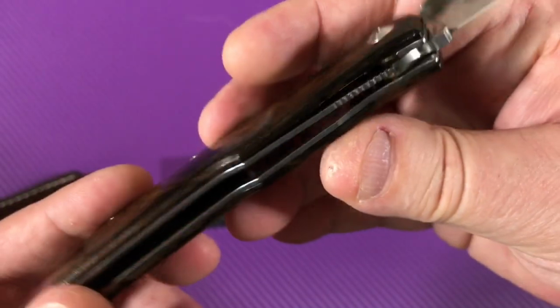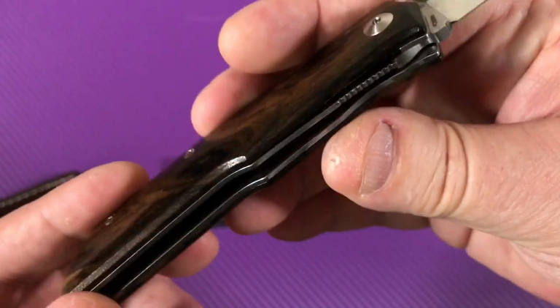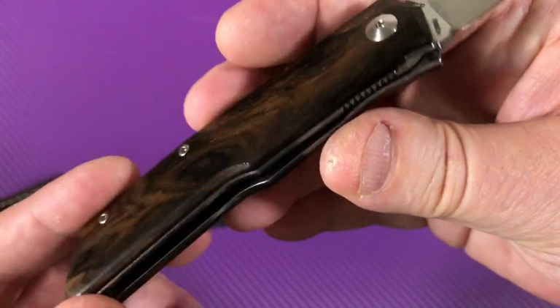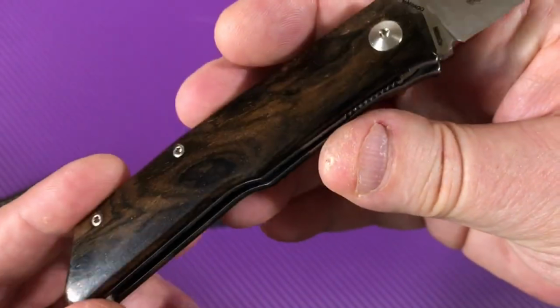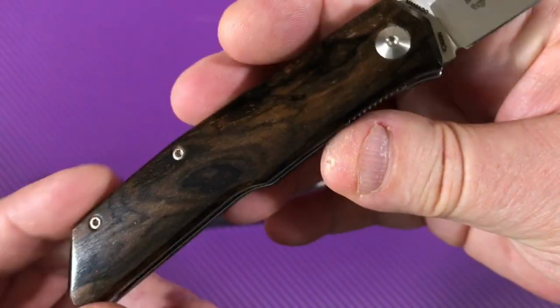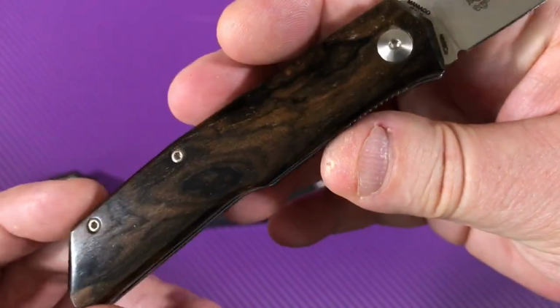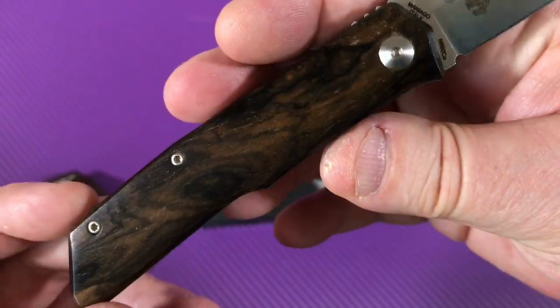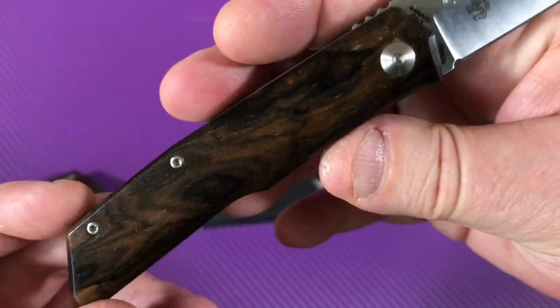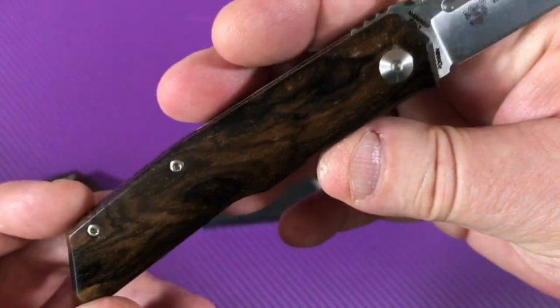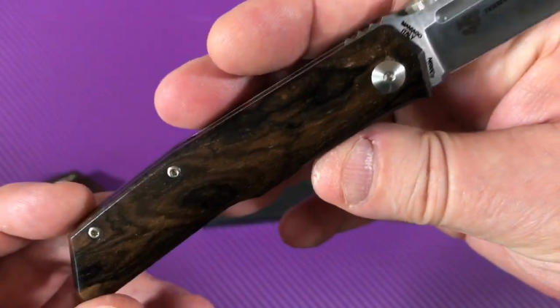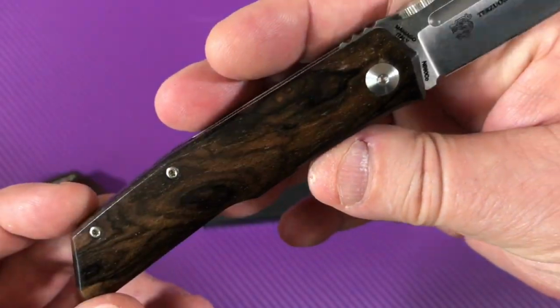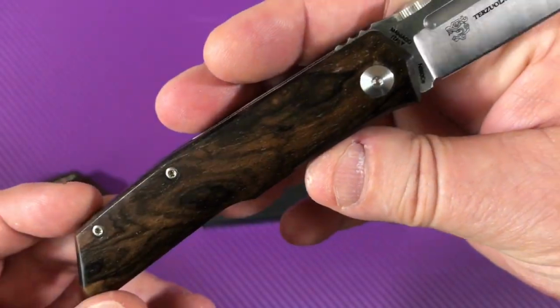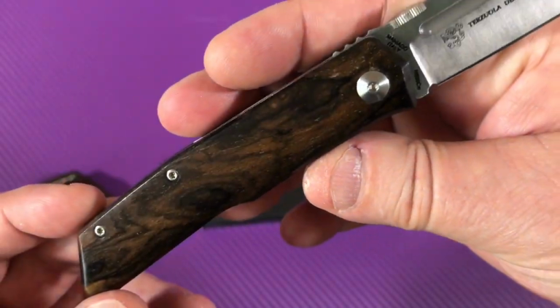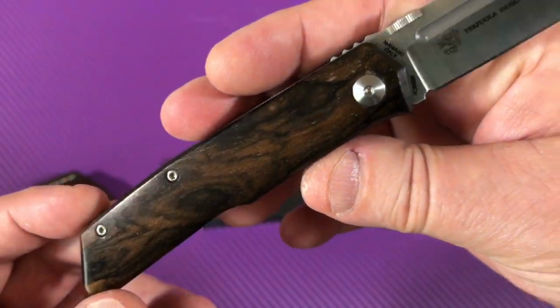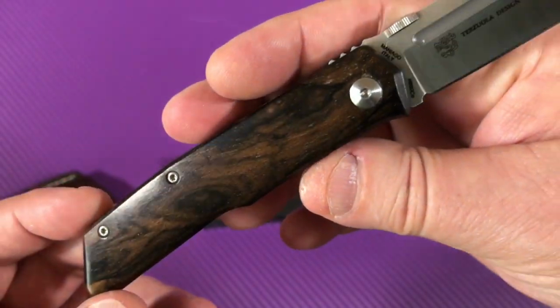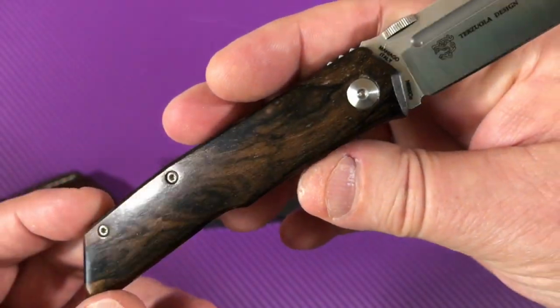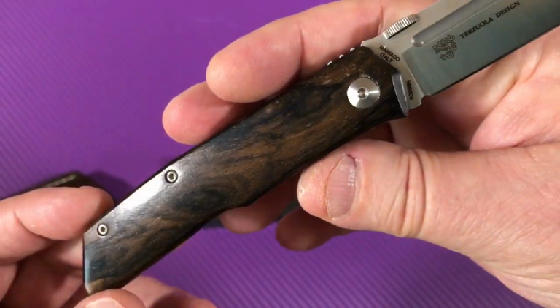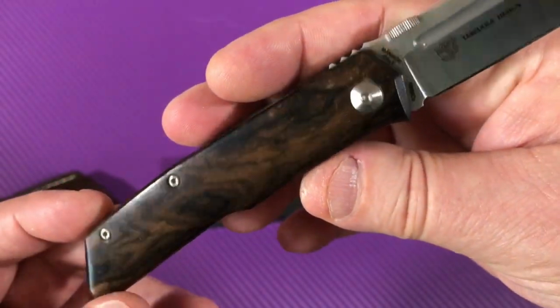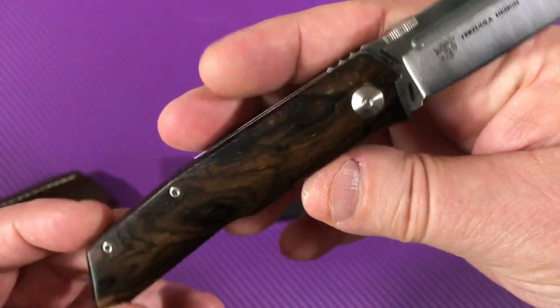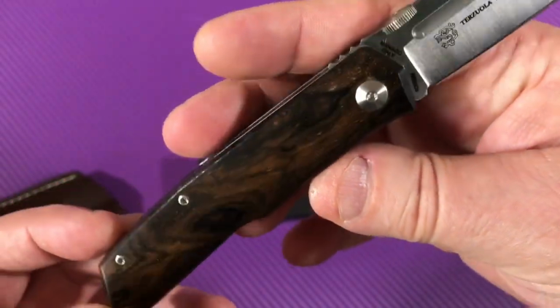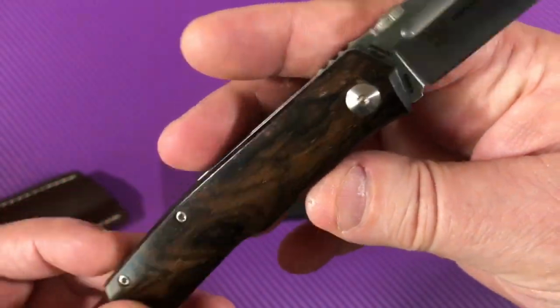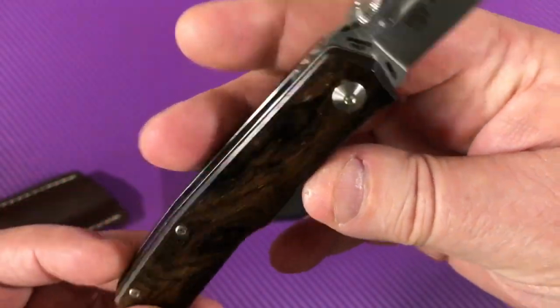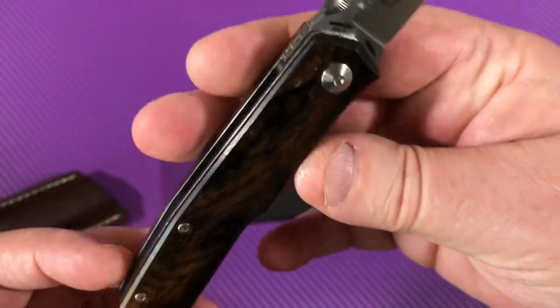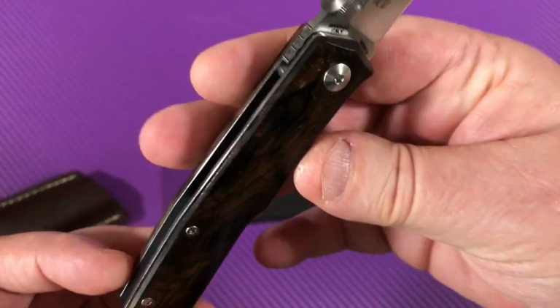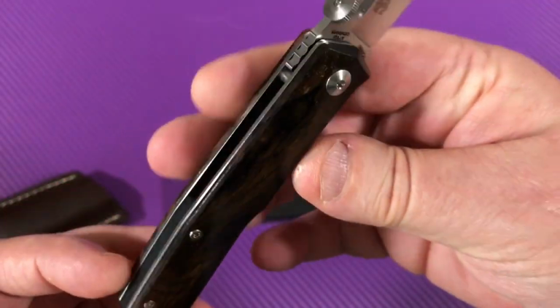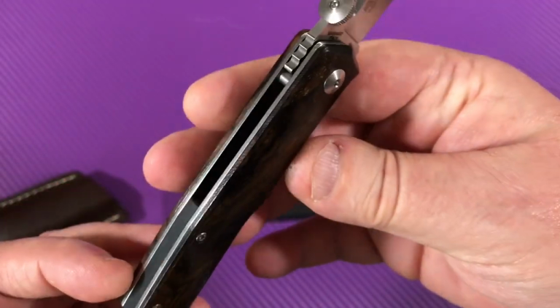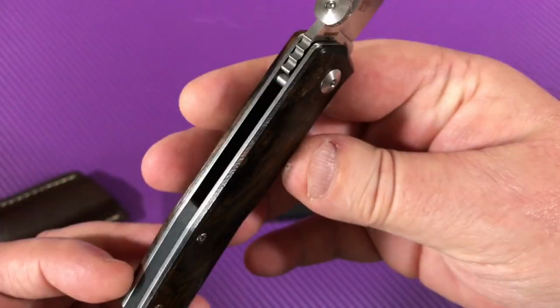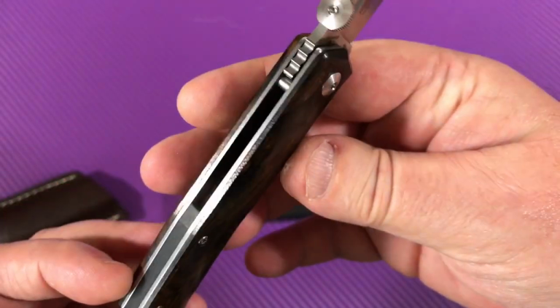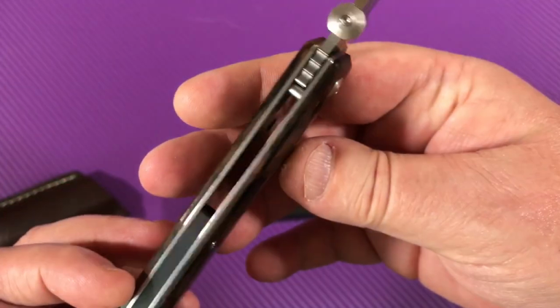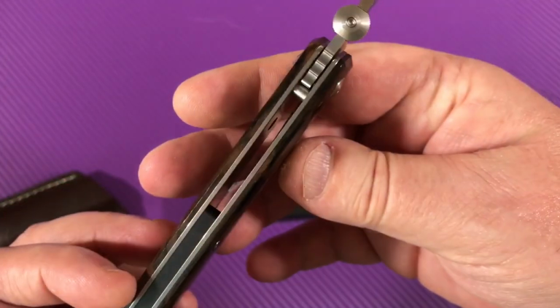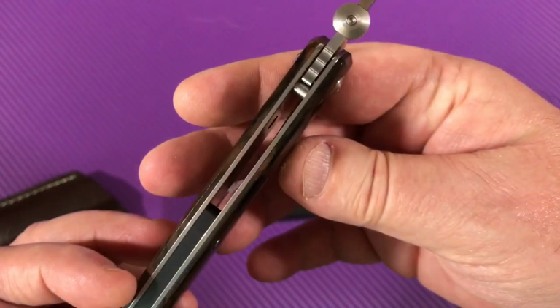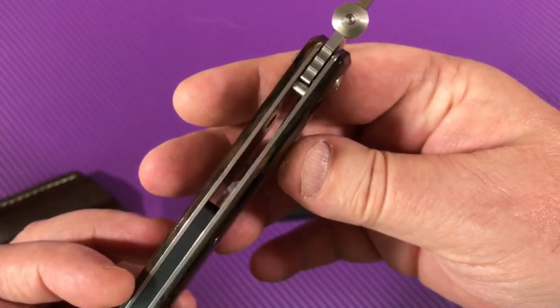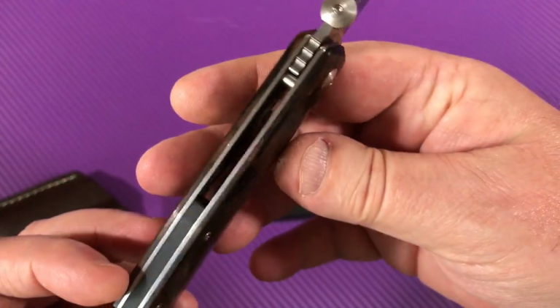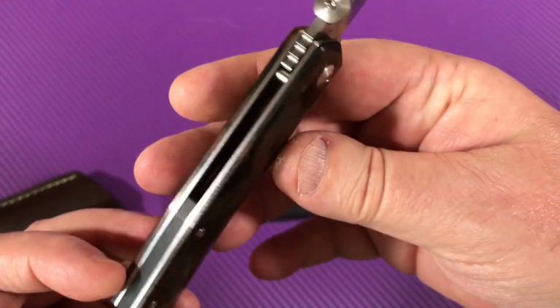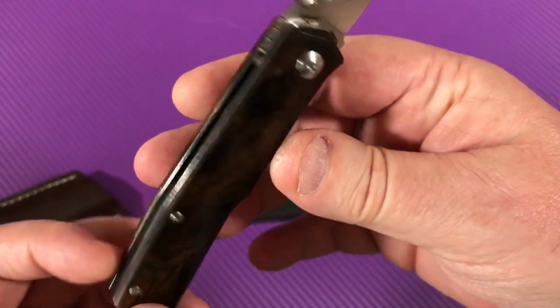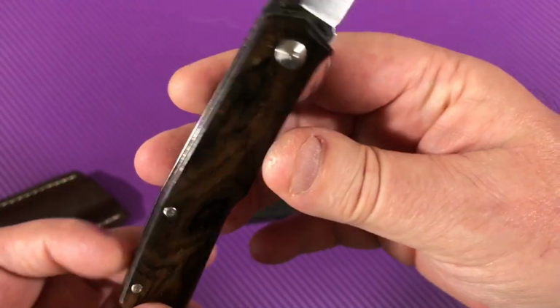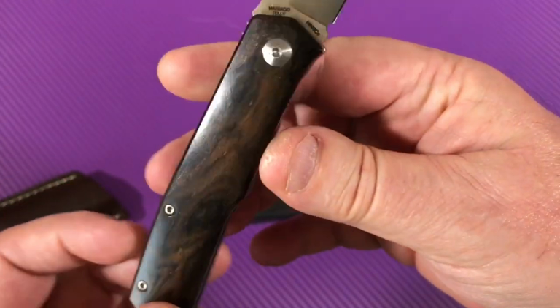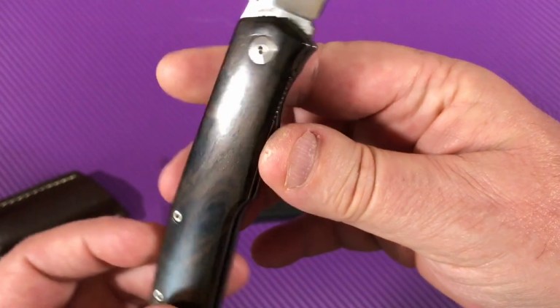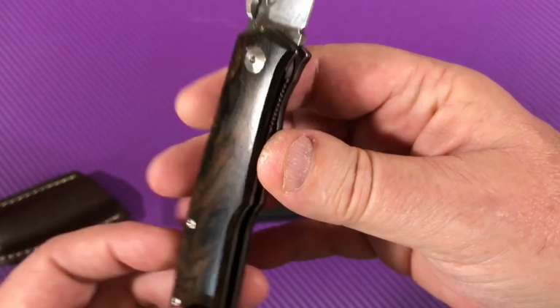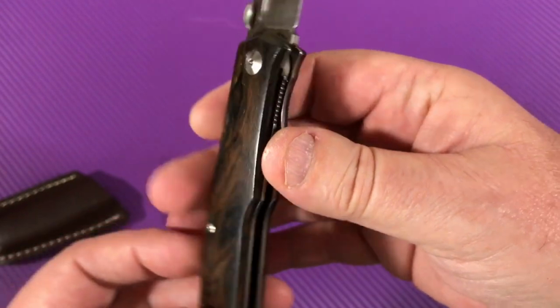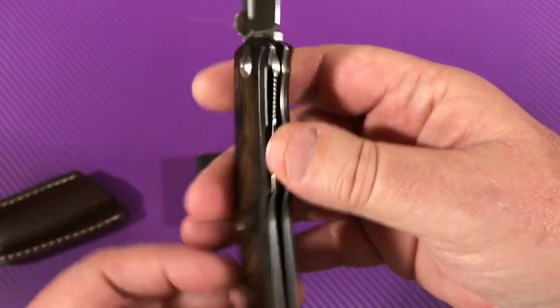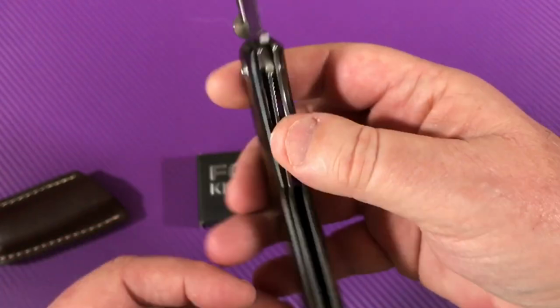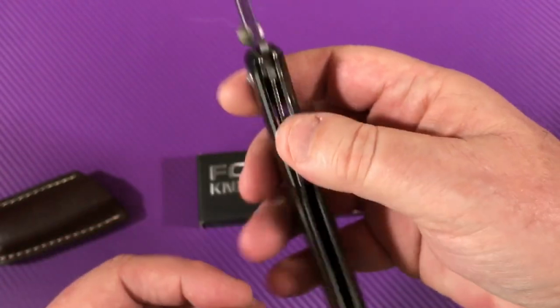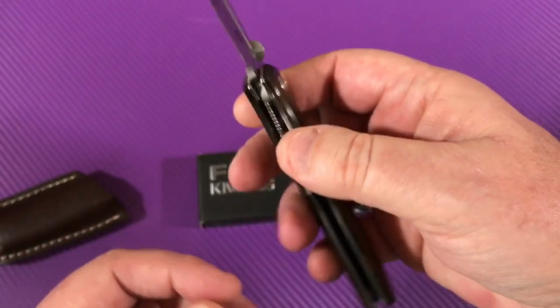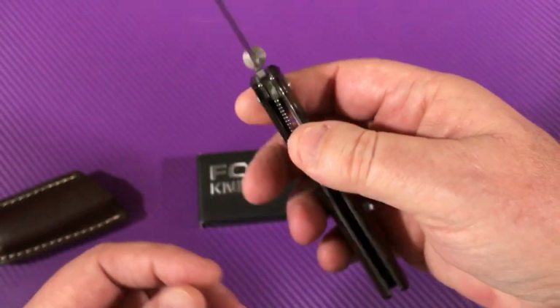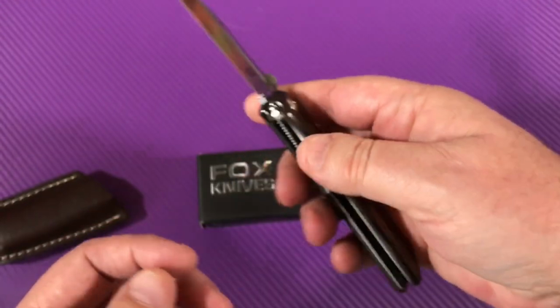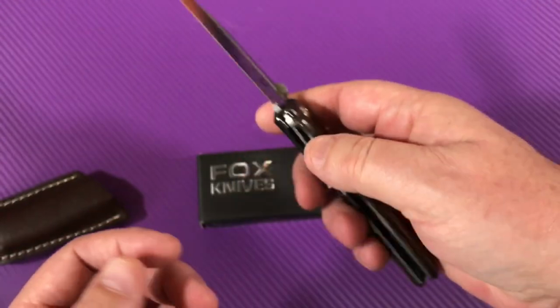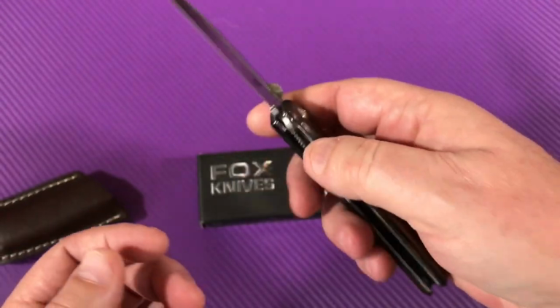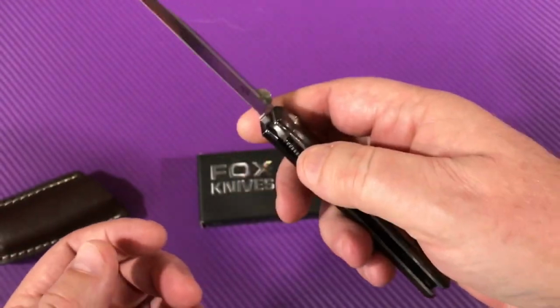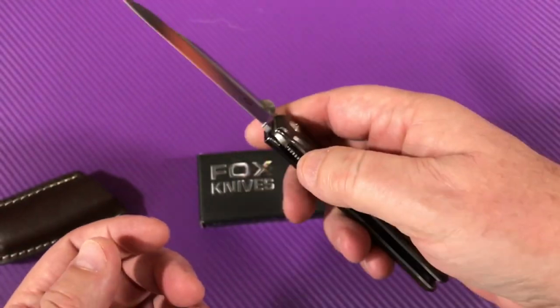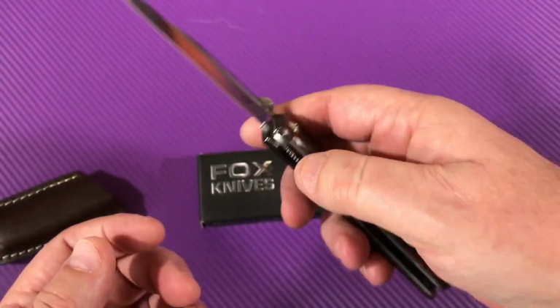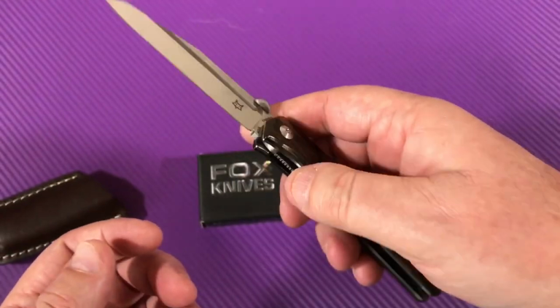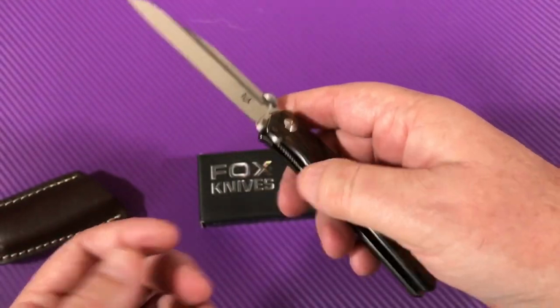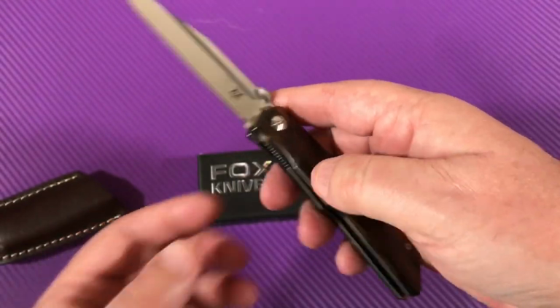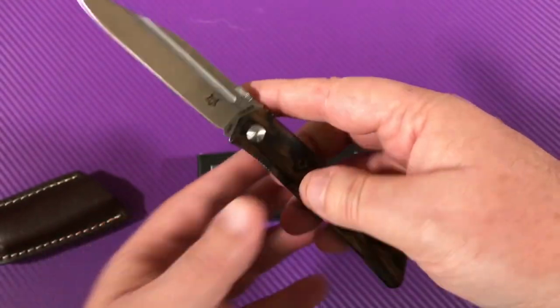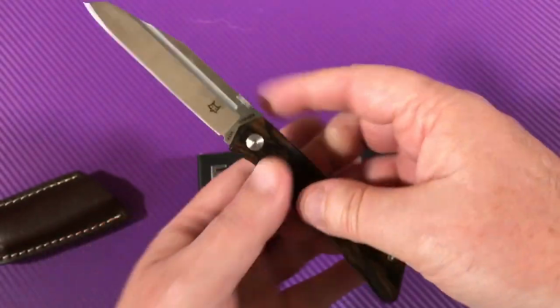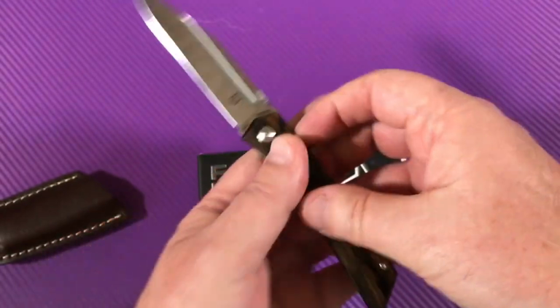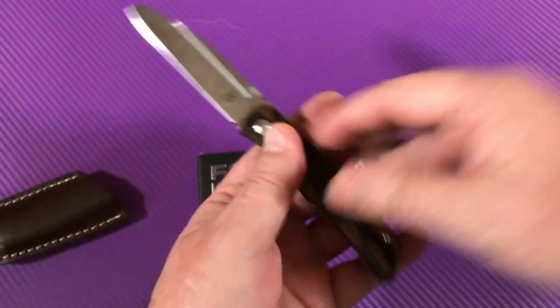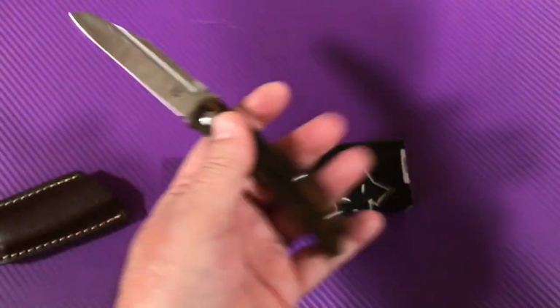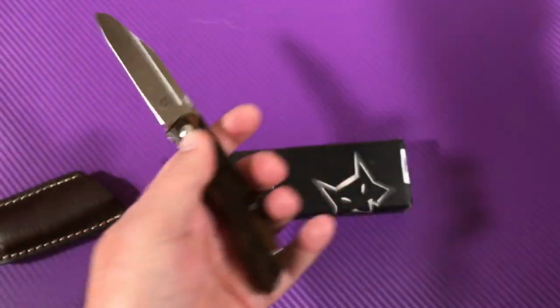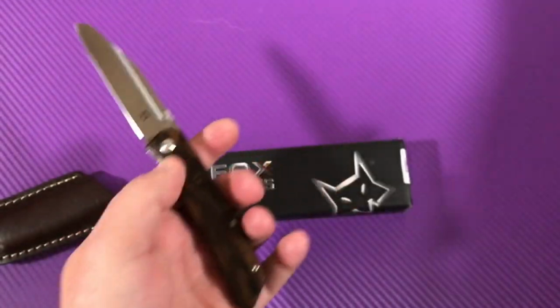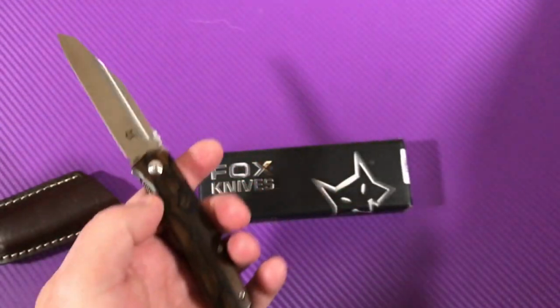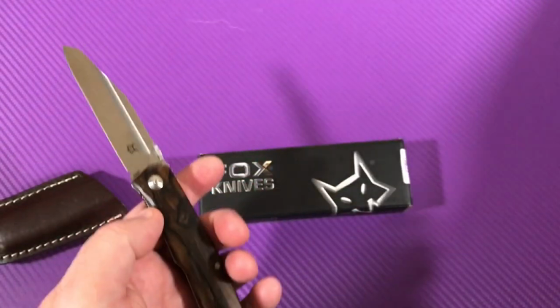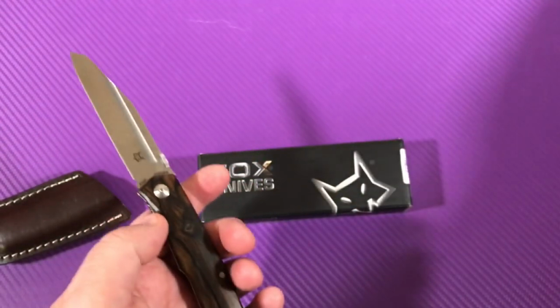Nicely done. Pretty knife. Gentleman's folder. Not terribly heavy.